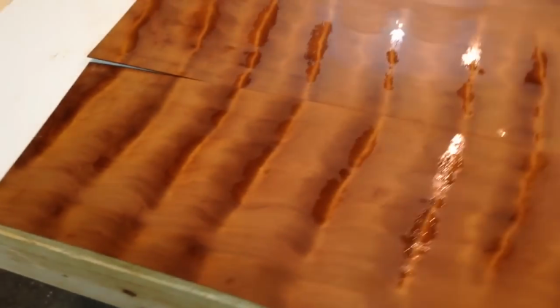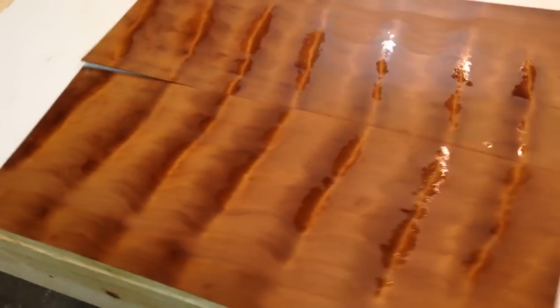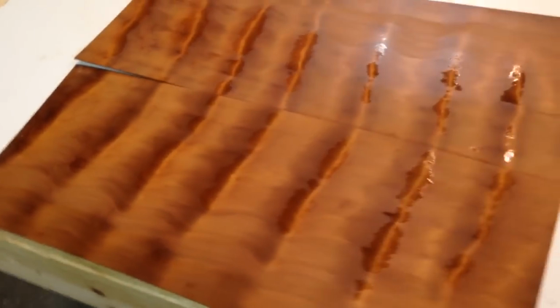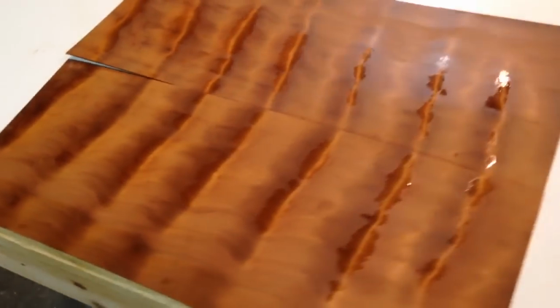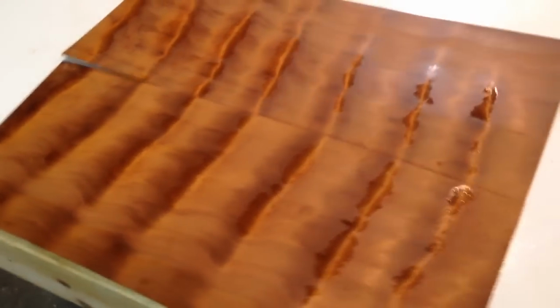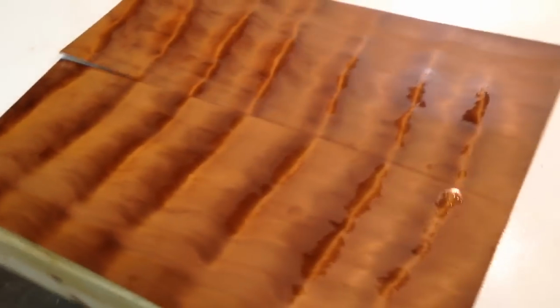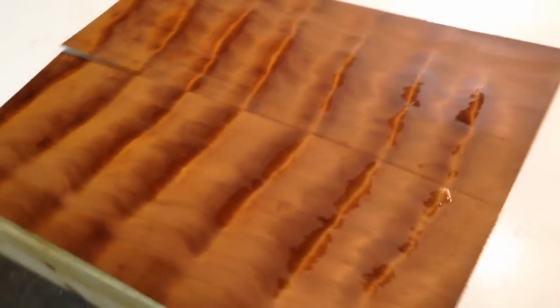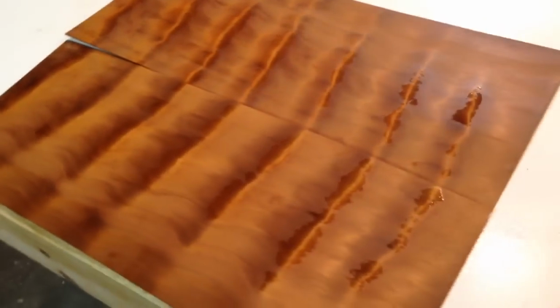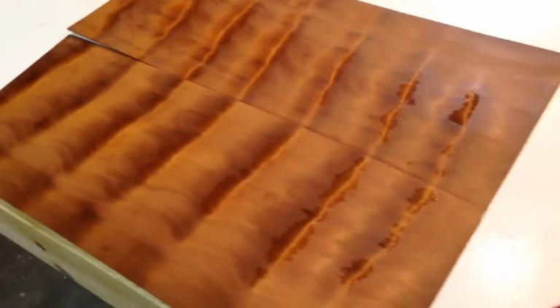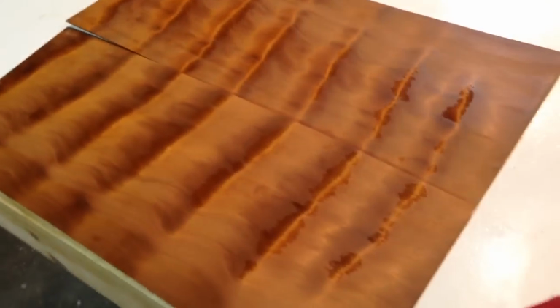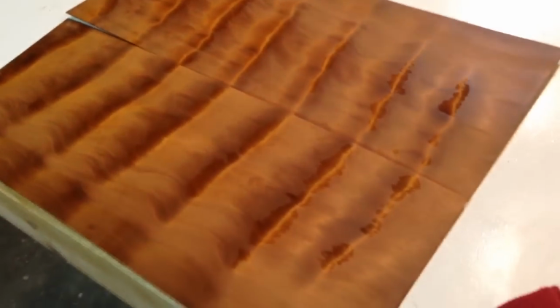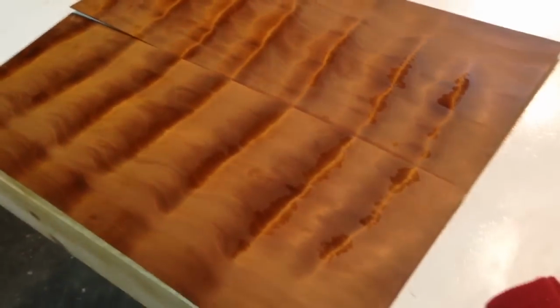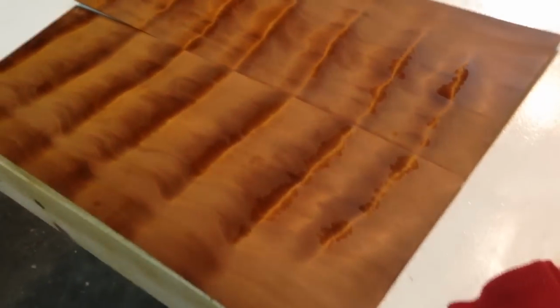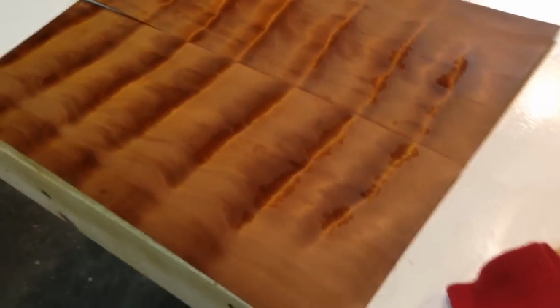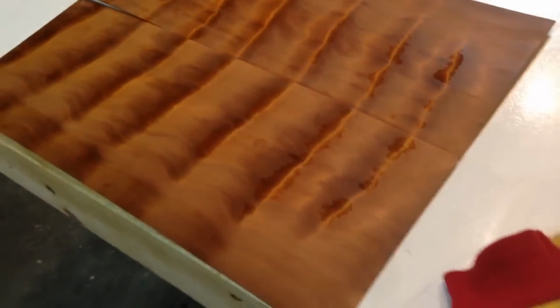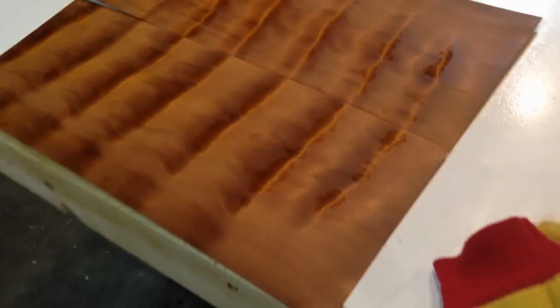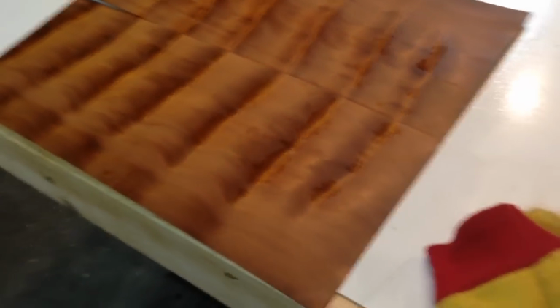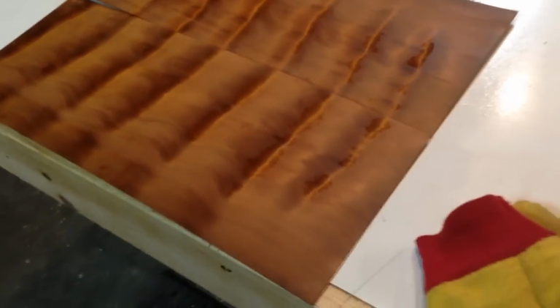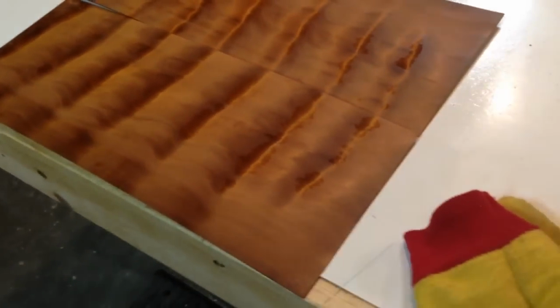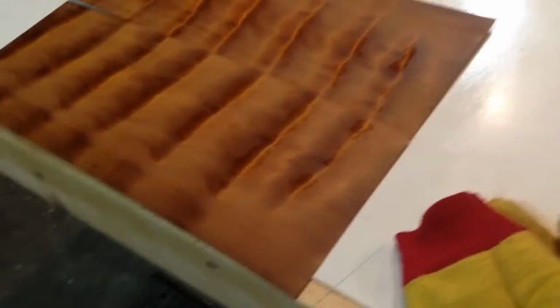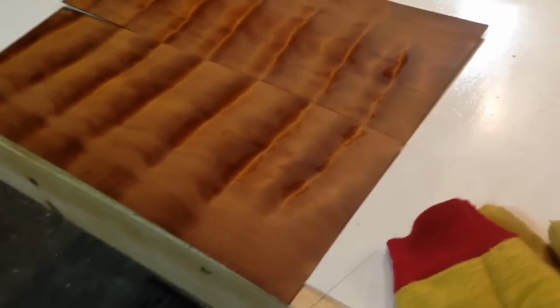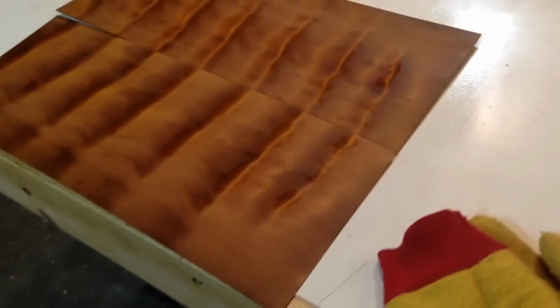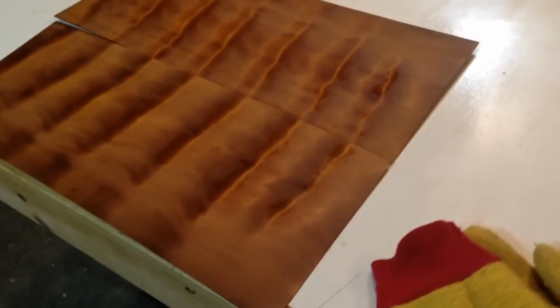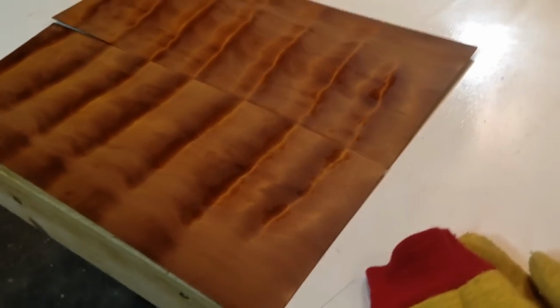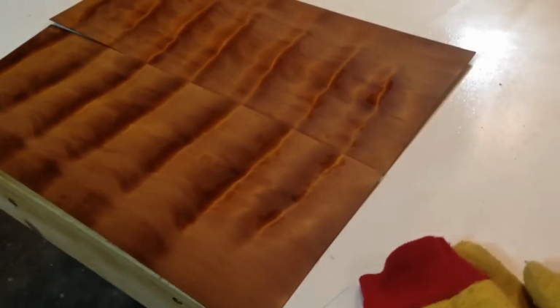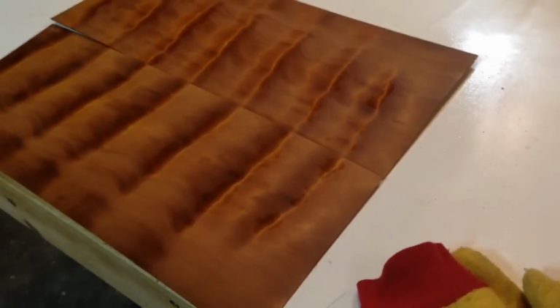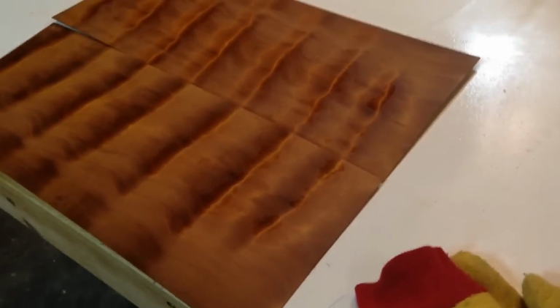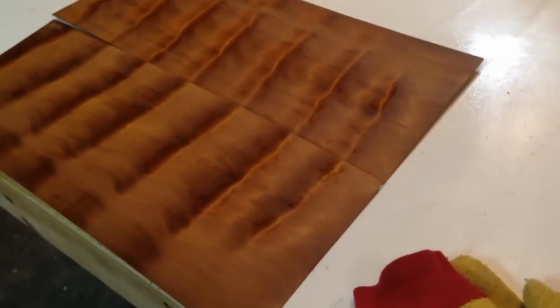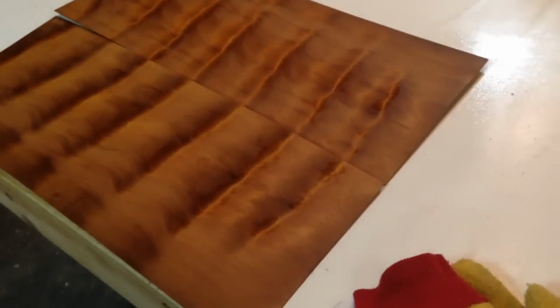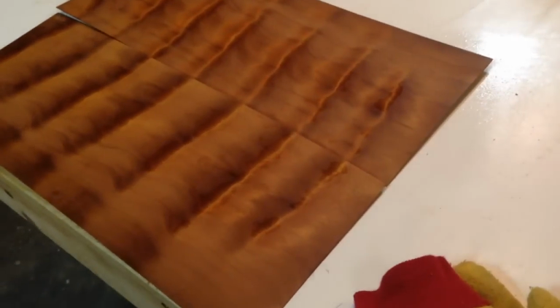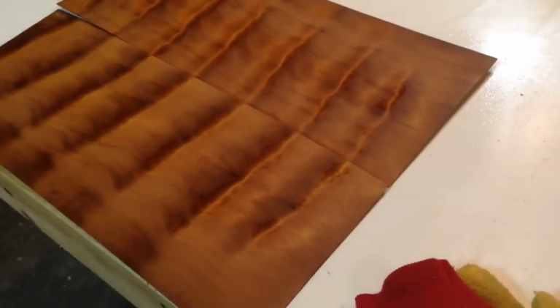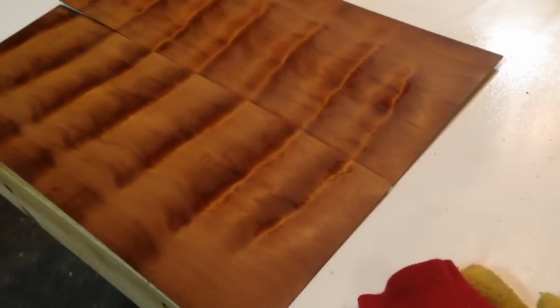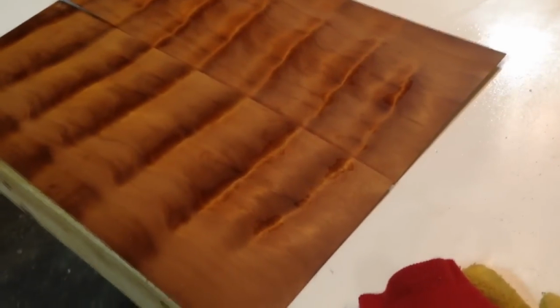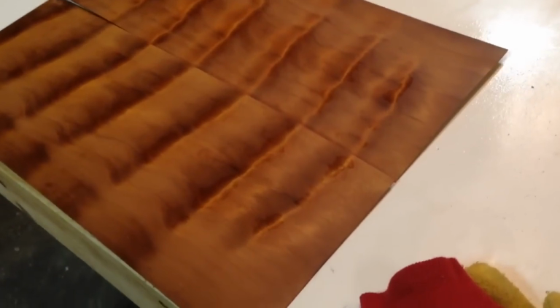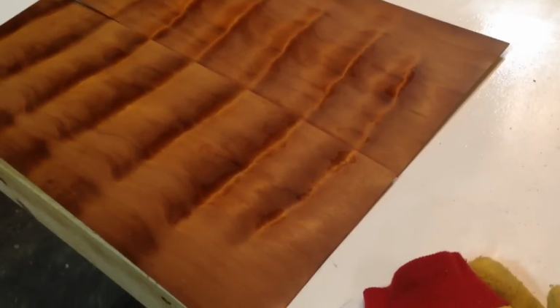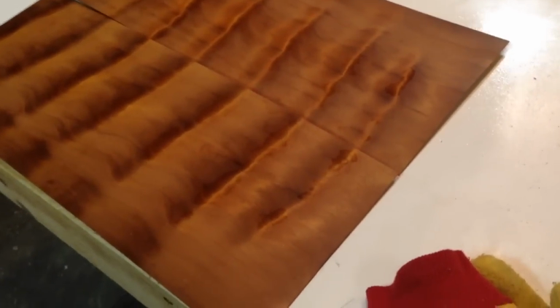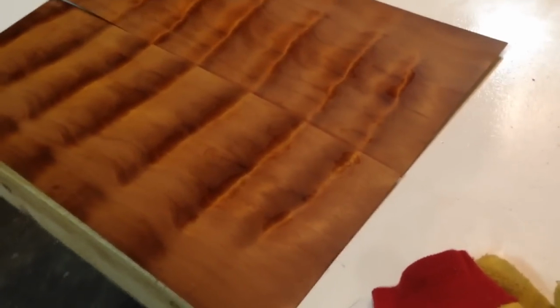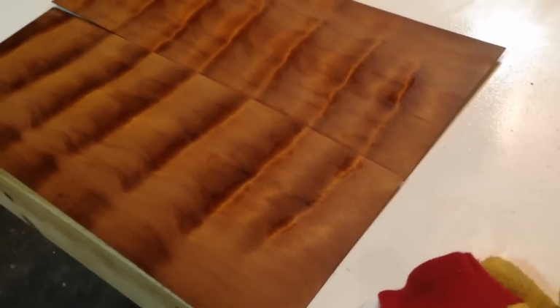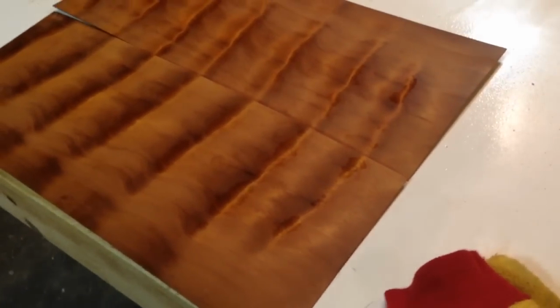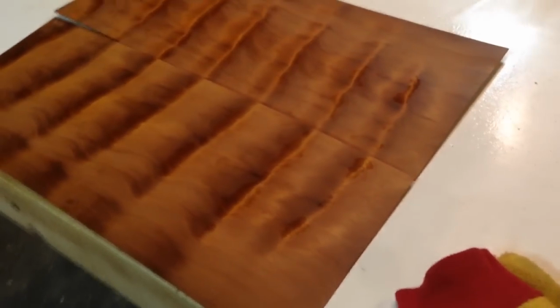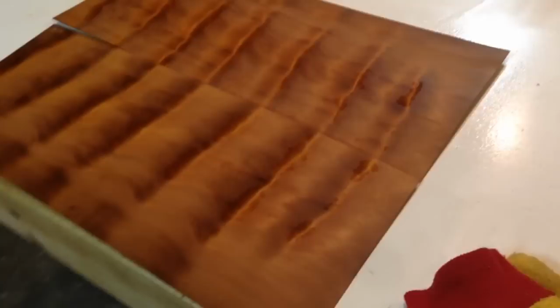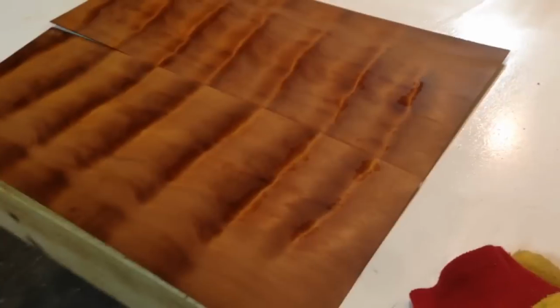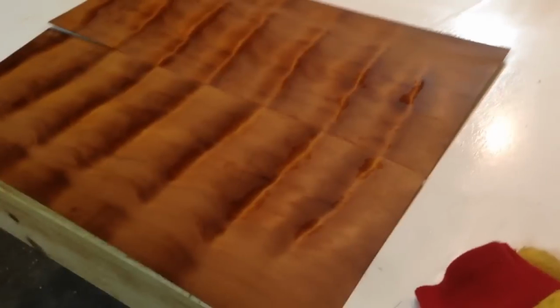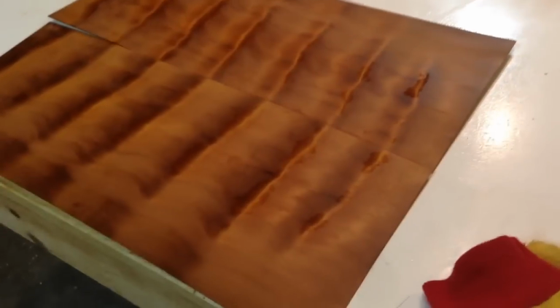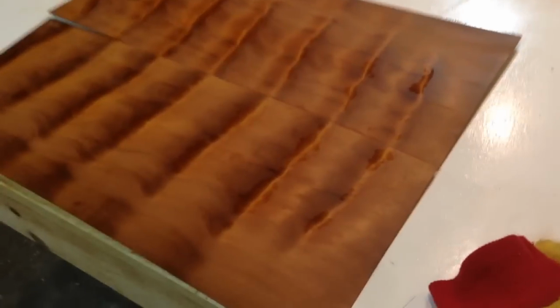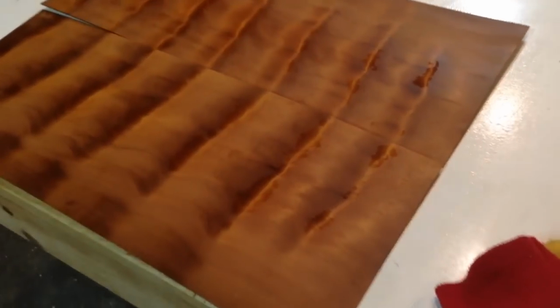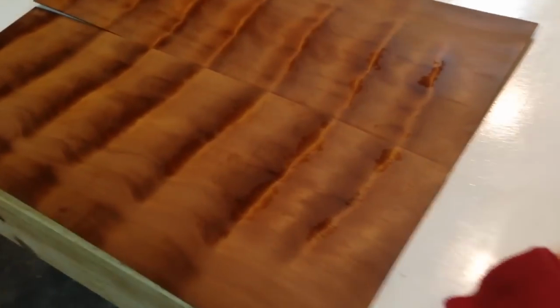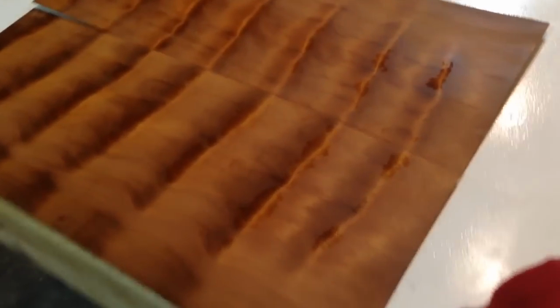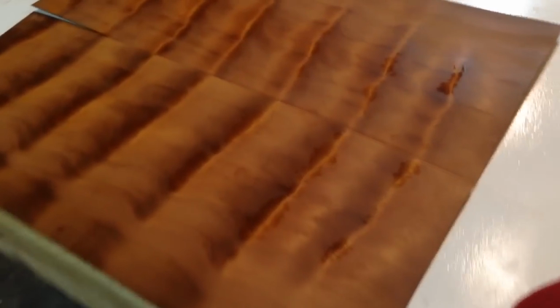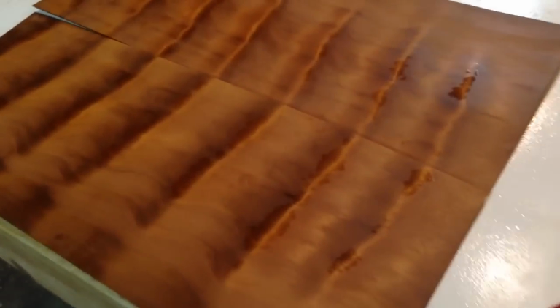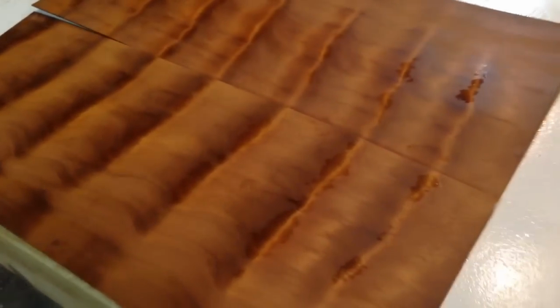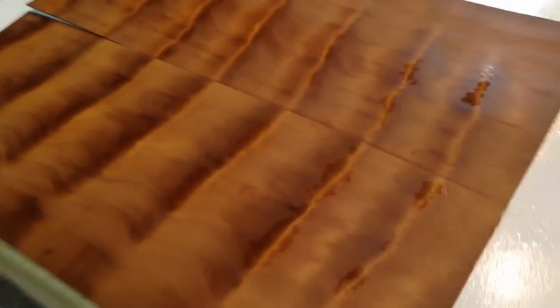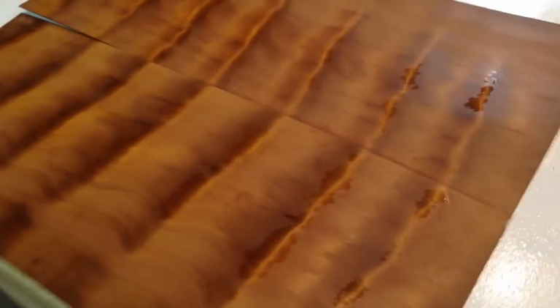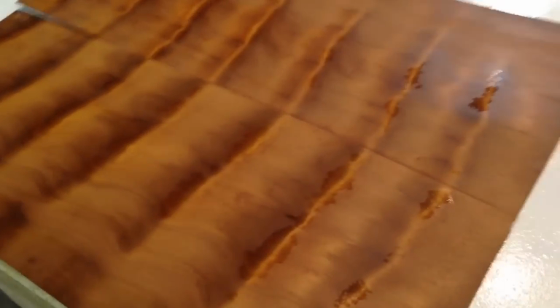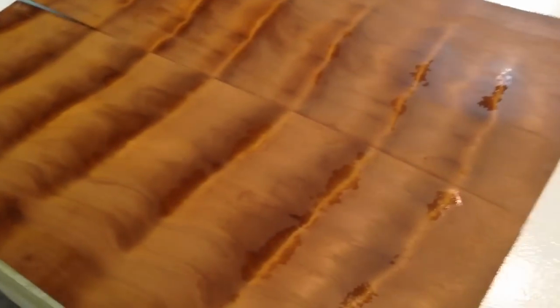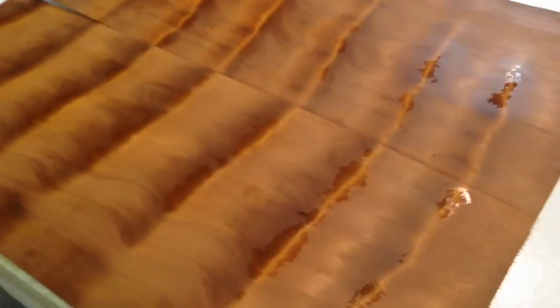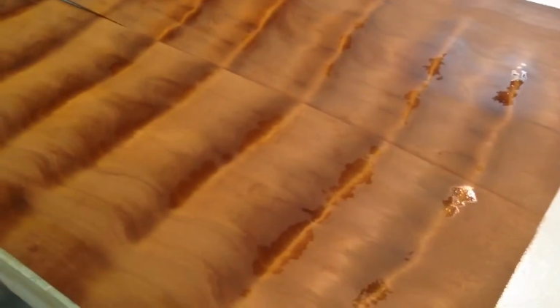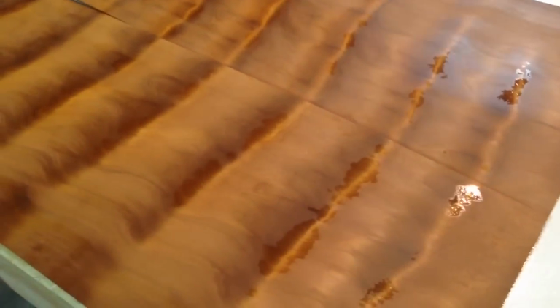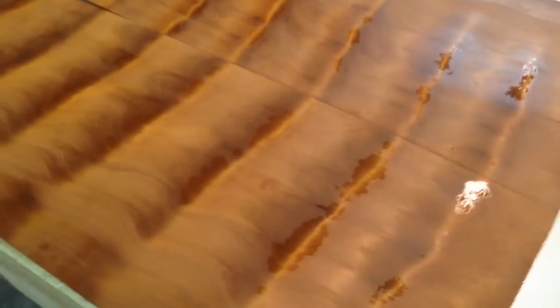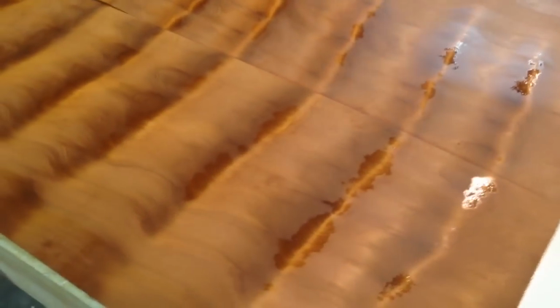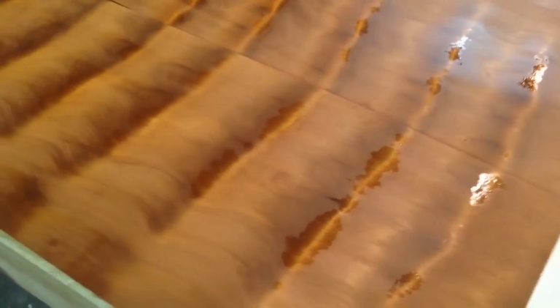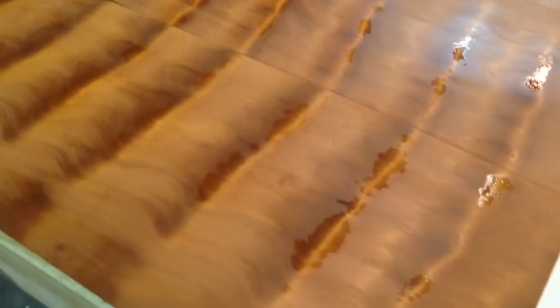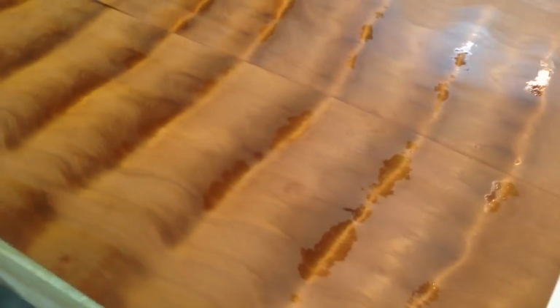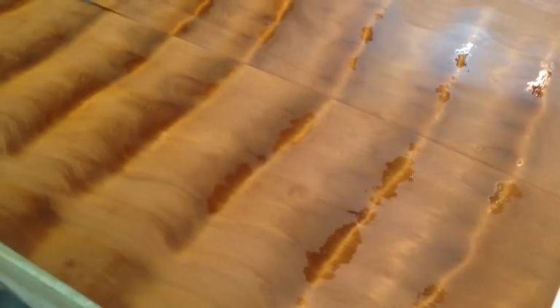This is a bookmatch pair of these things. Again, they're 9 inches by 22, roughly. Very, very cool pieces of wood.